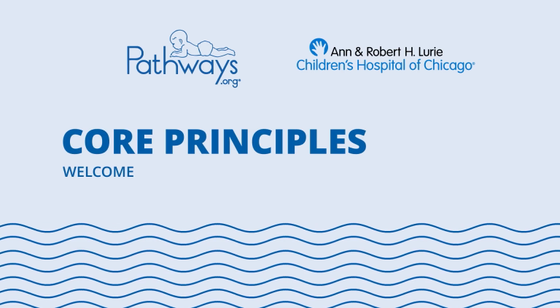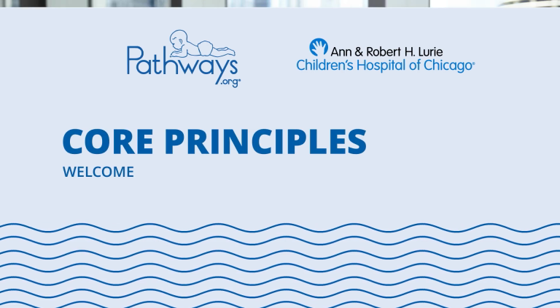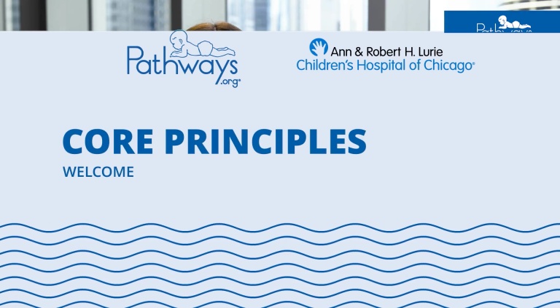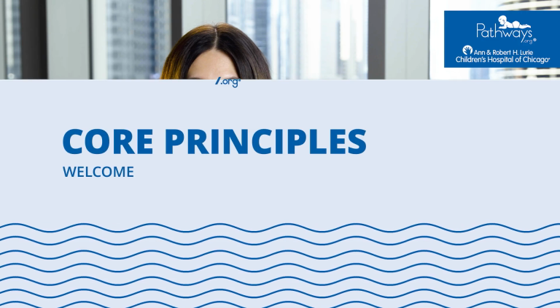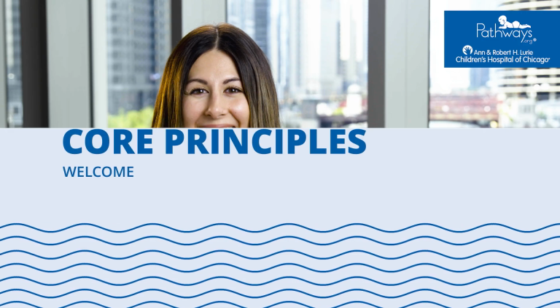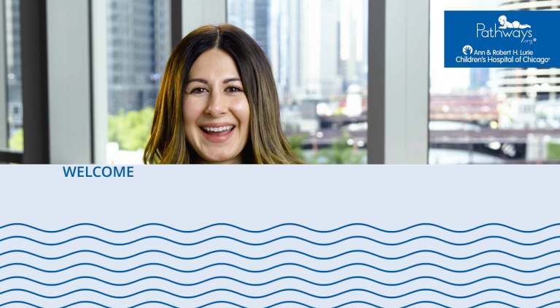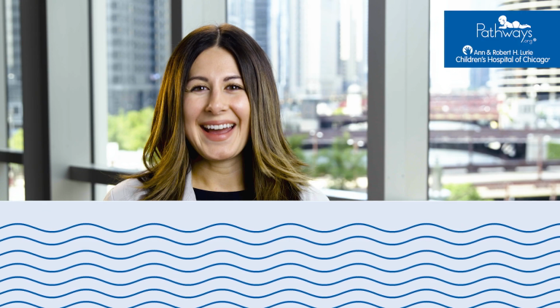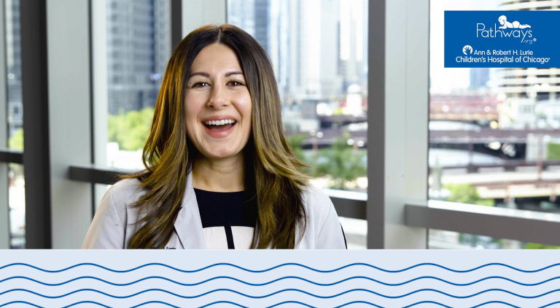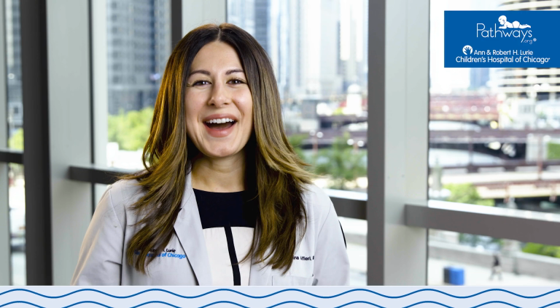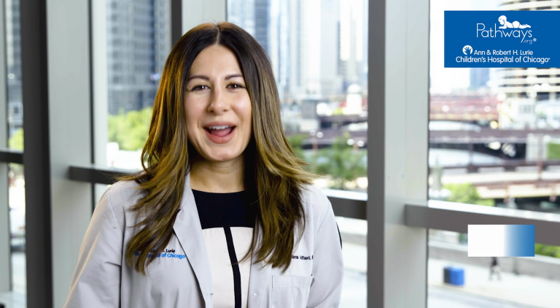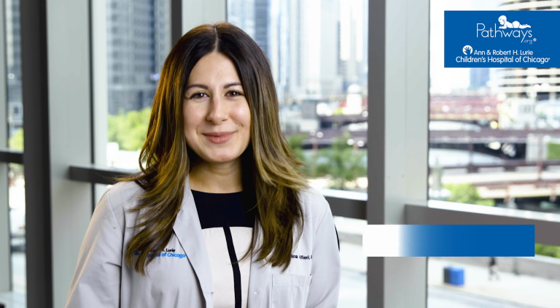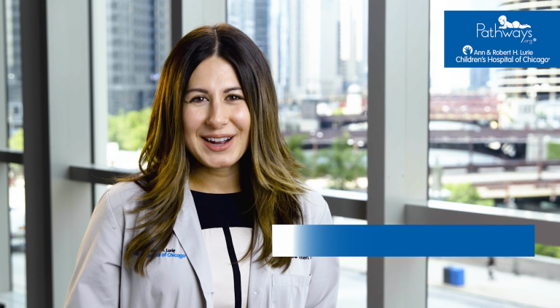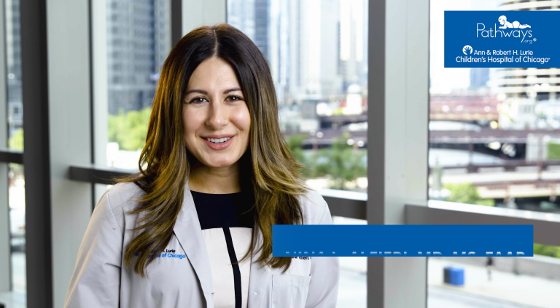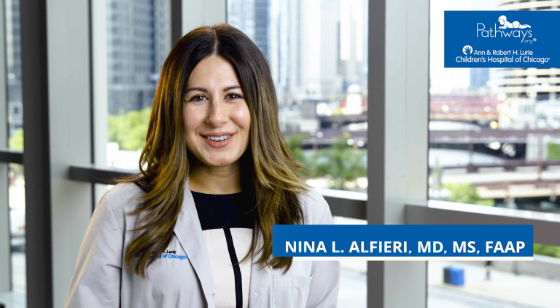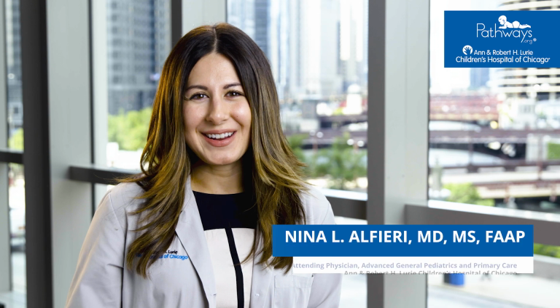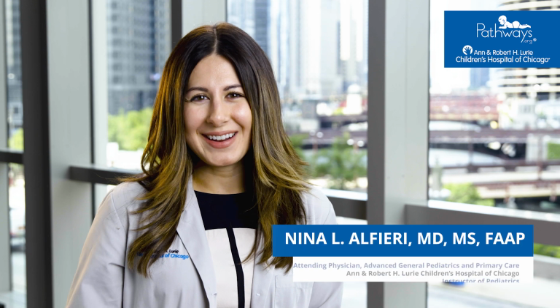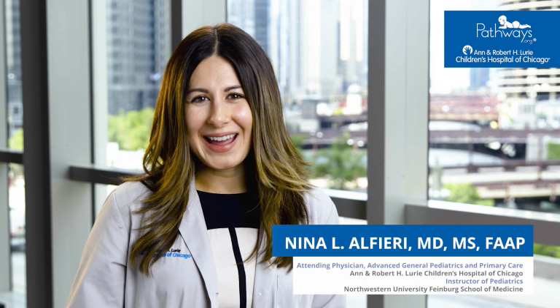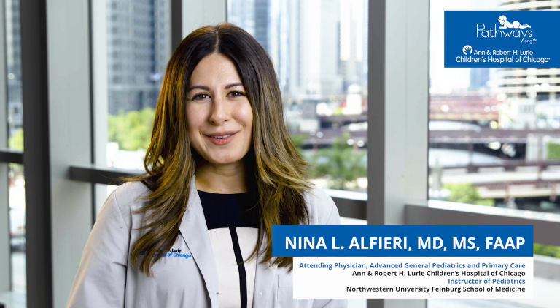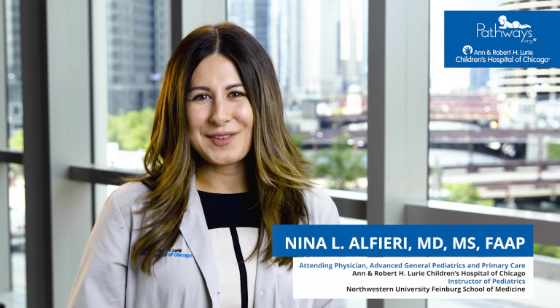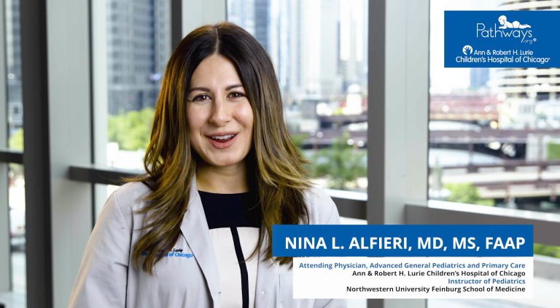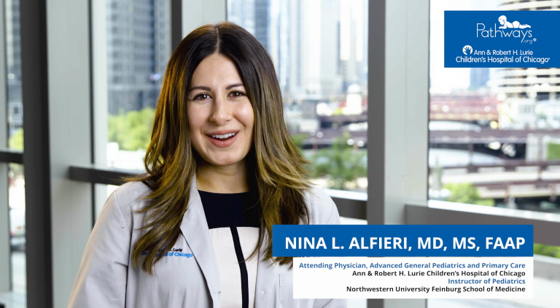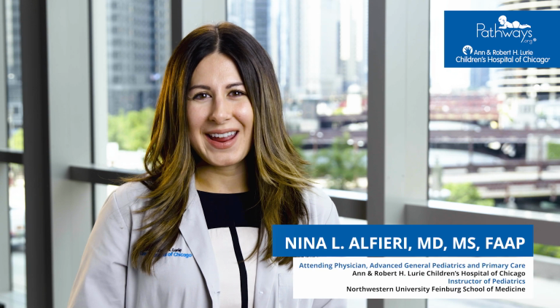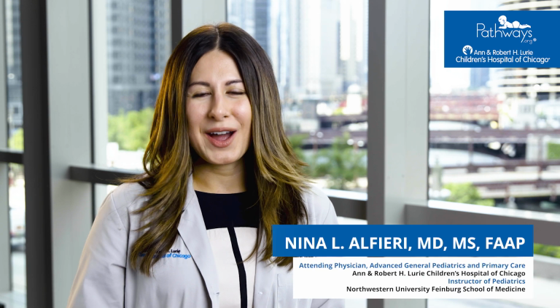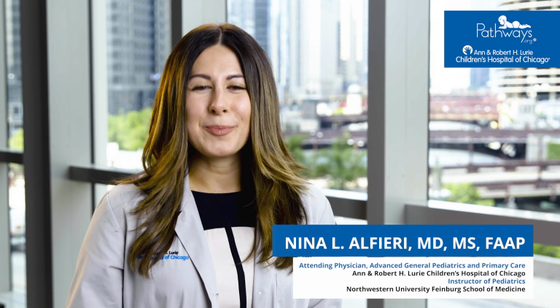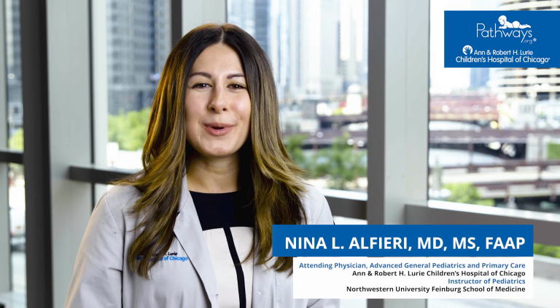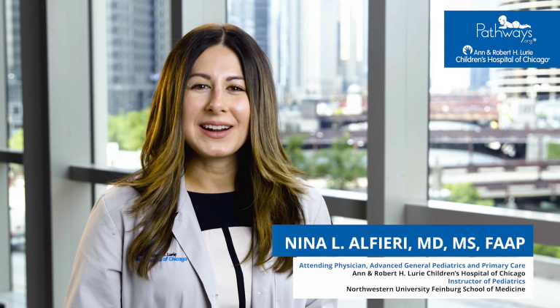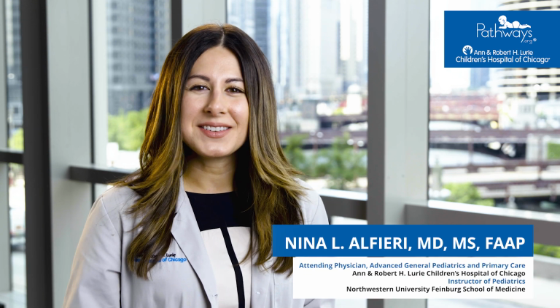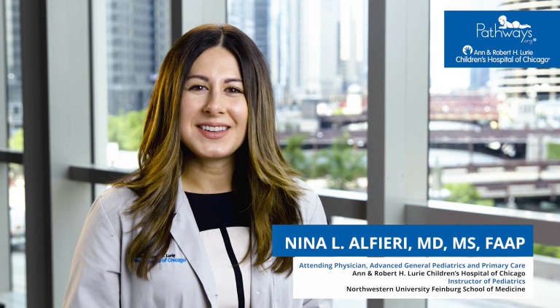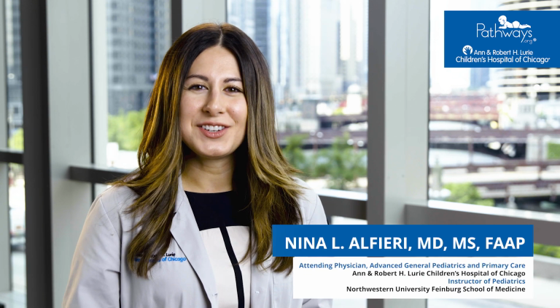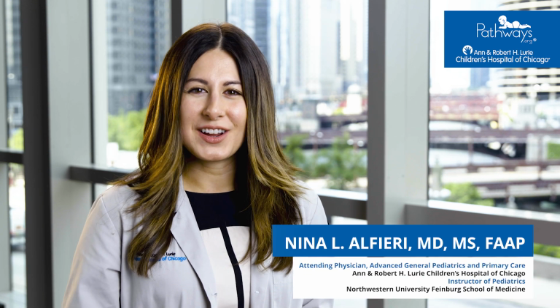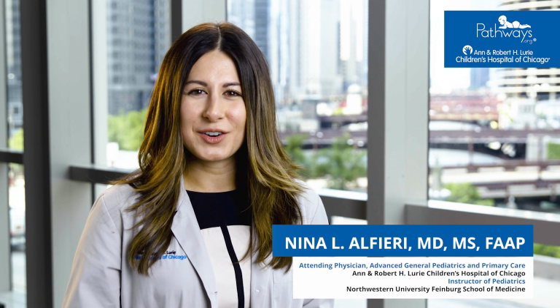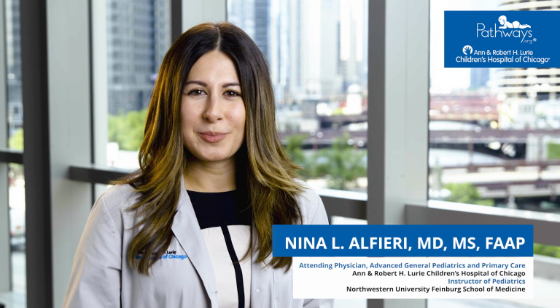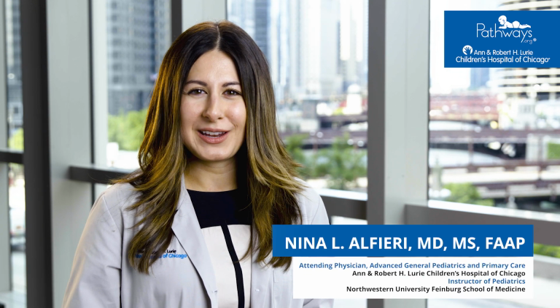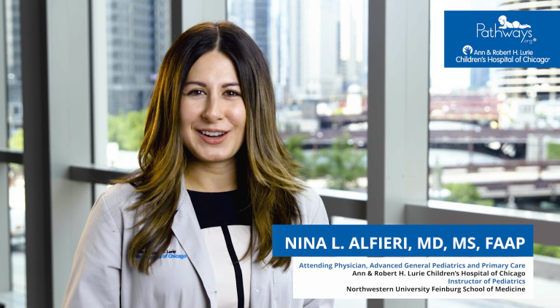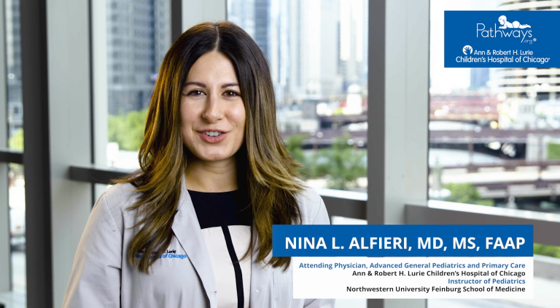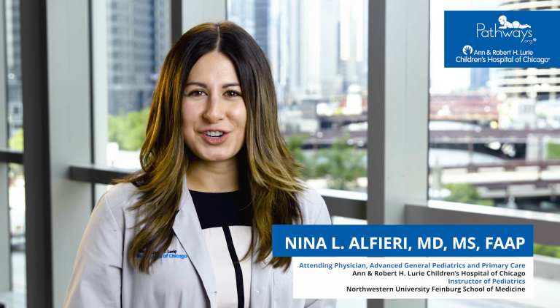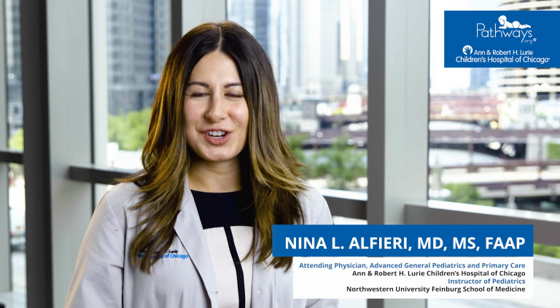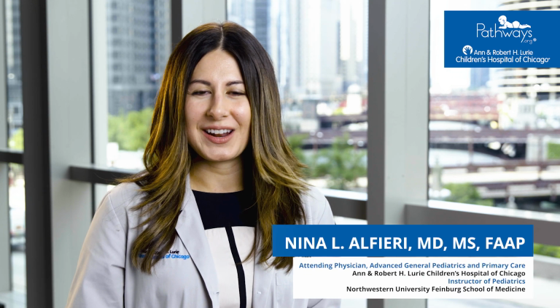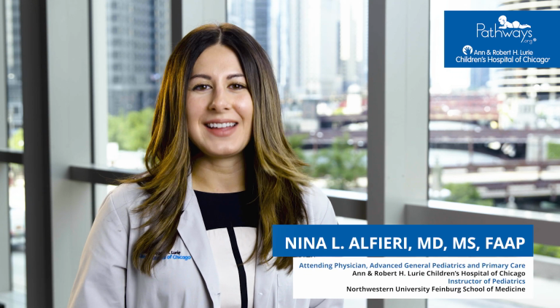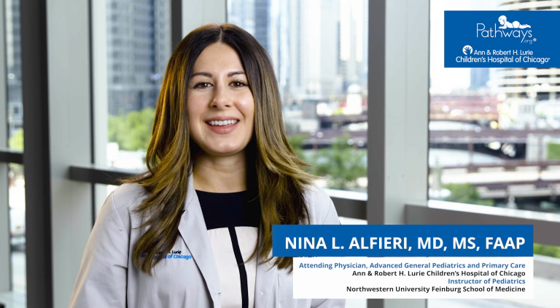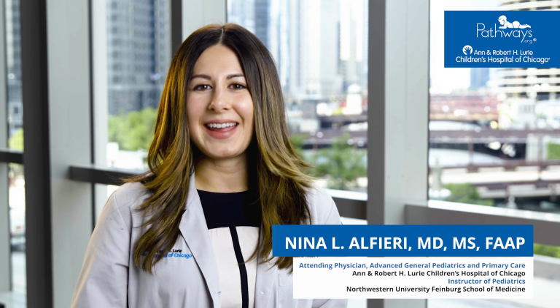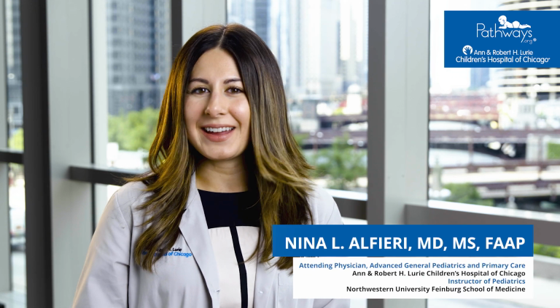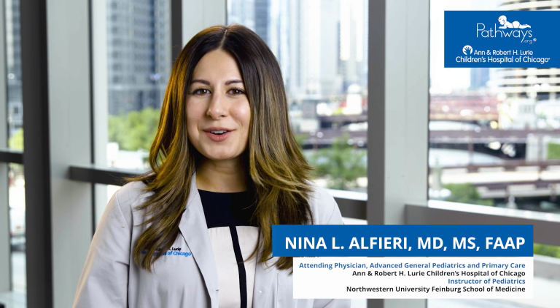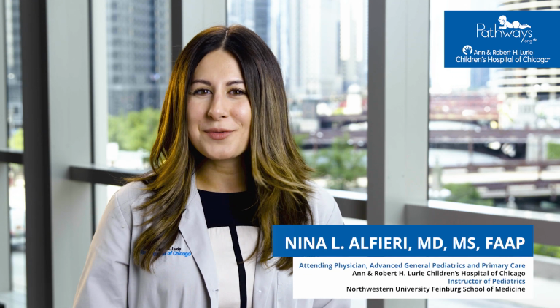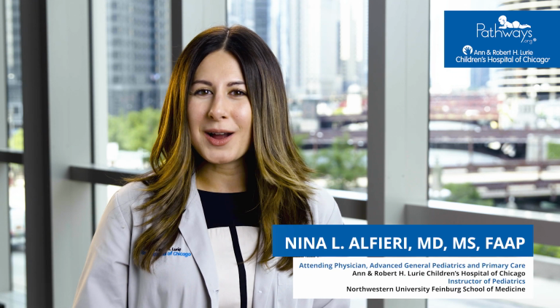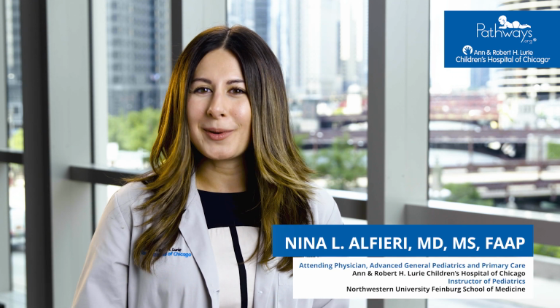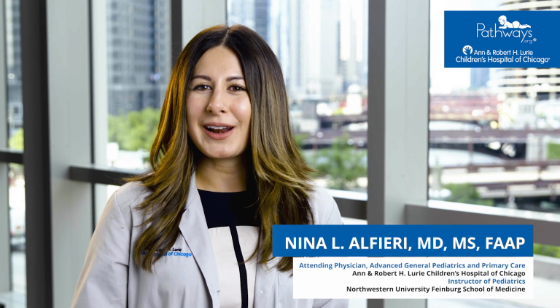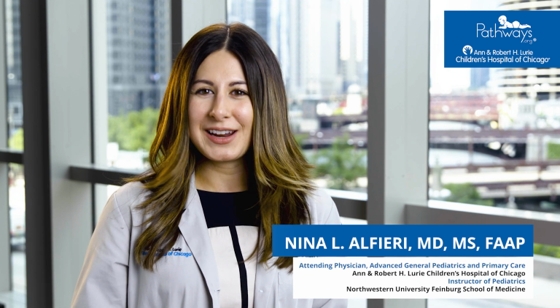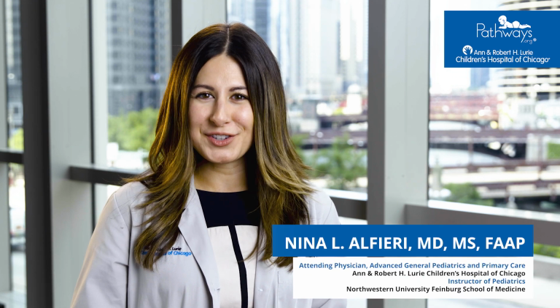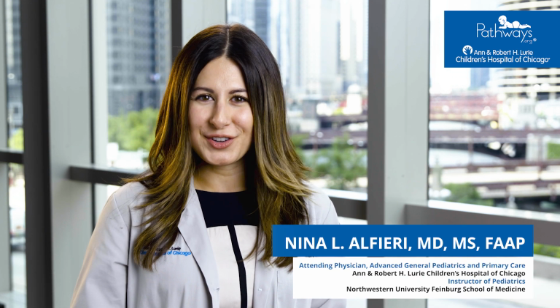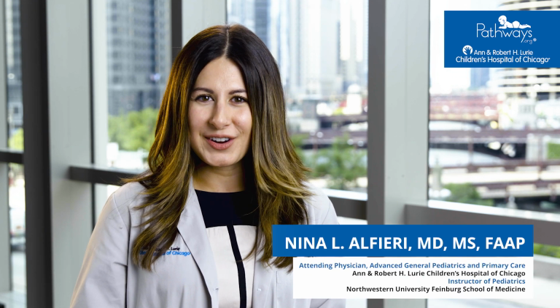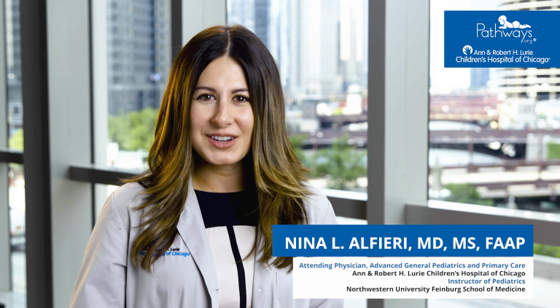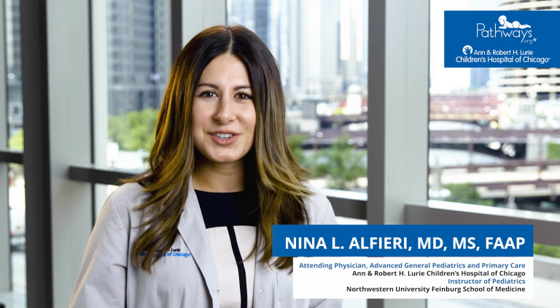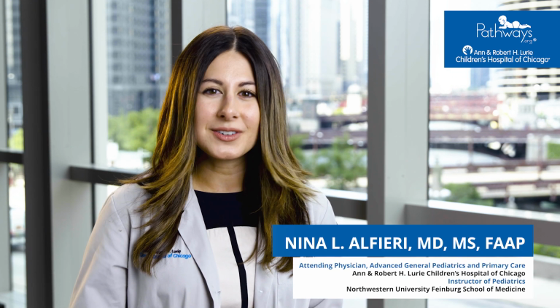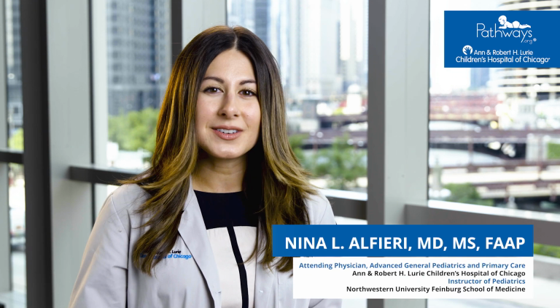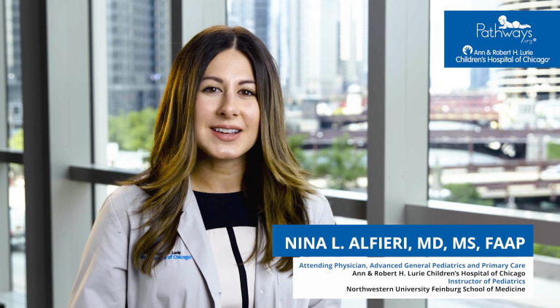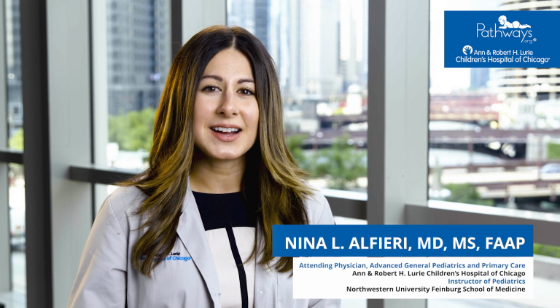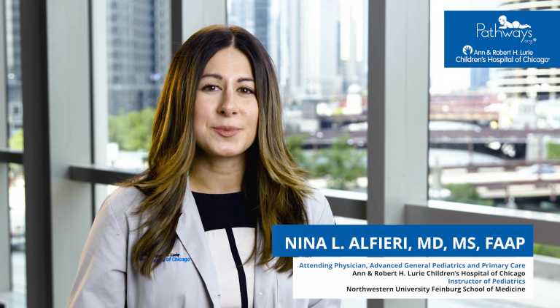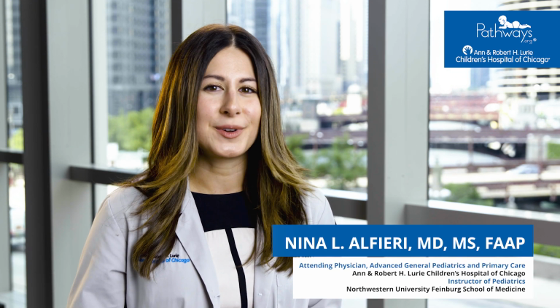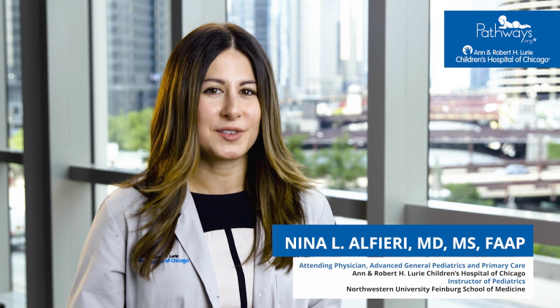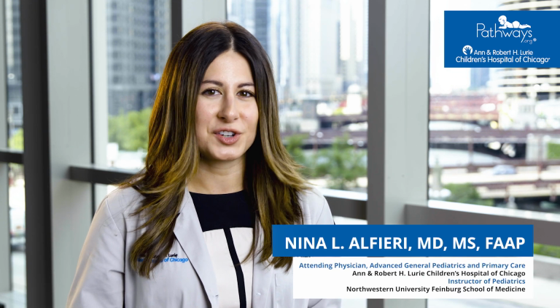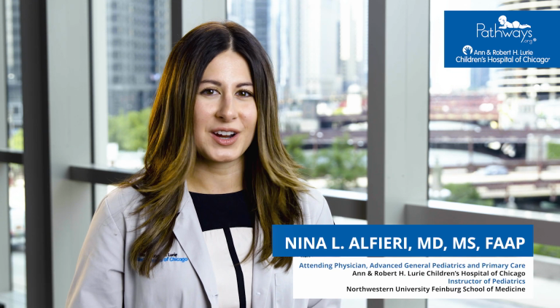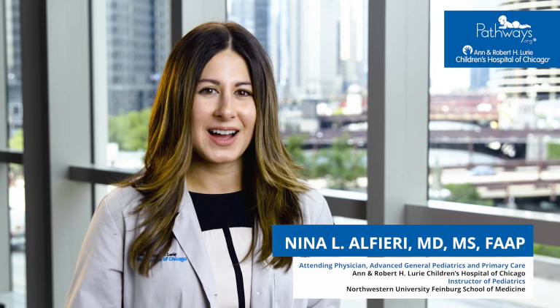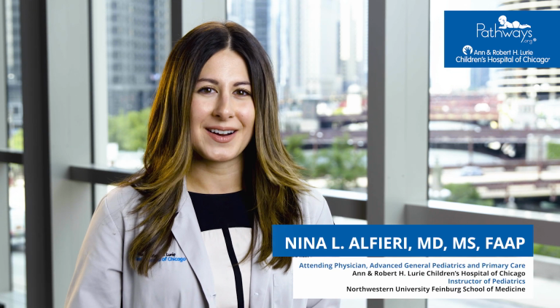Hi, I'm Dr. Nina Alfieri, a practicing general pediatrician at the Ann and Robert H. Lurie Children's Hospital of Chicago.